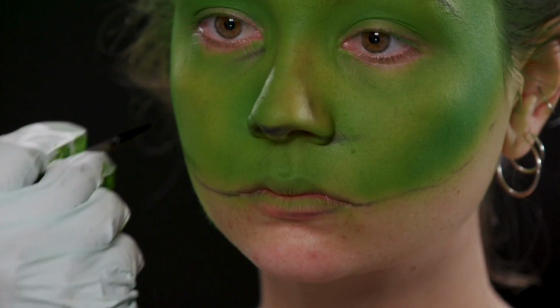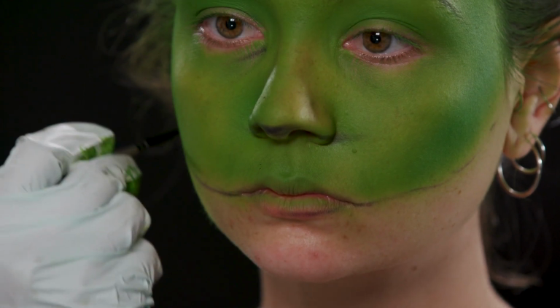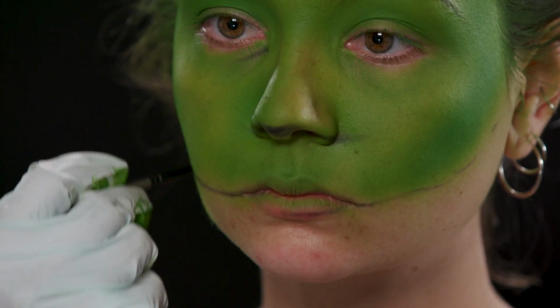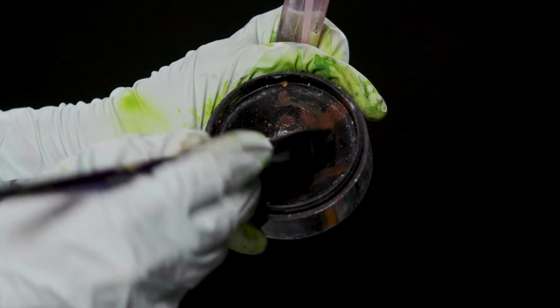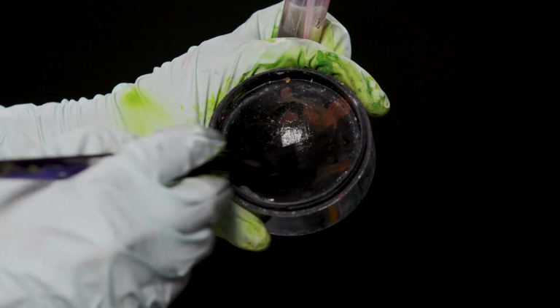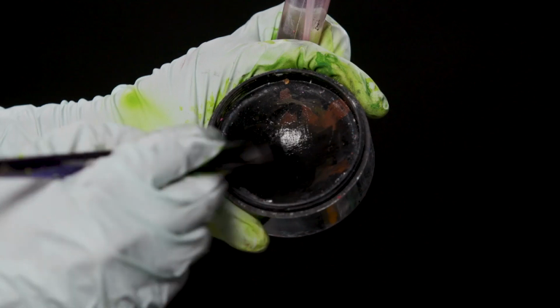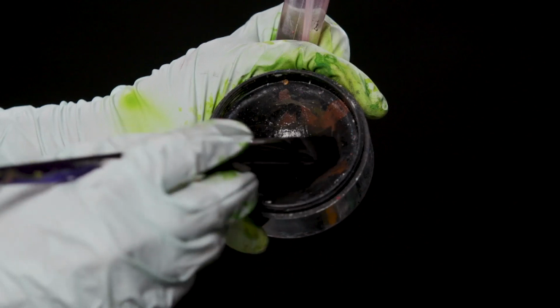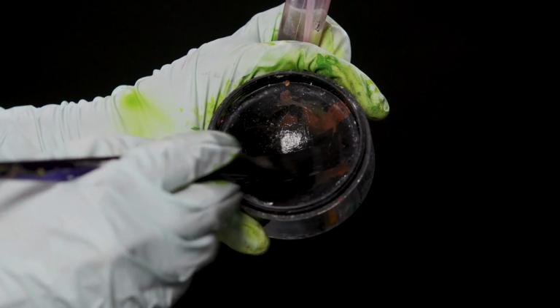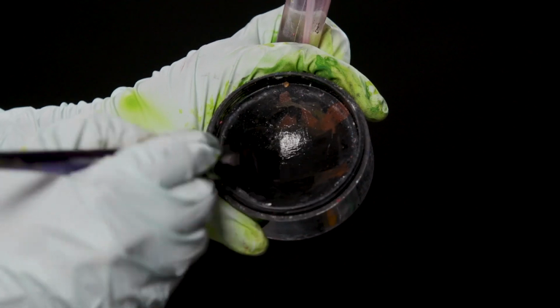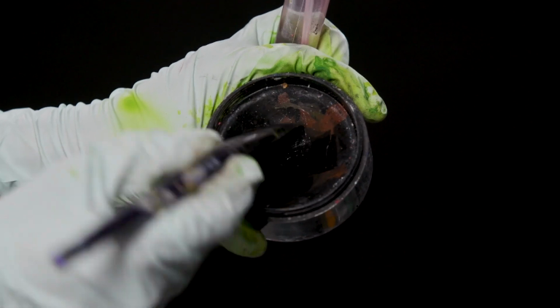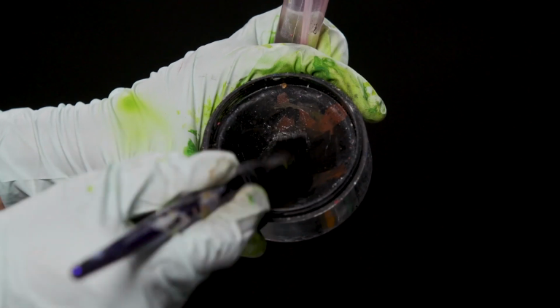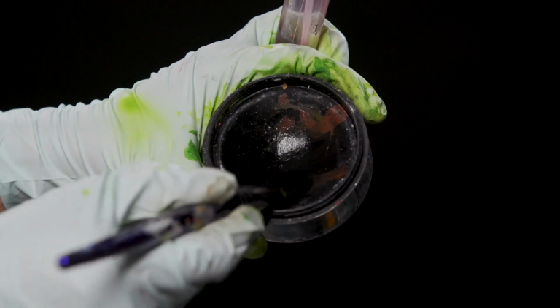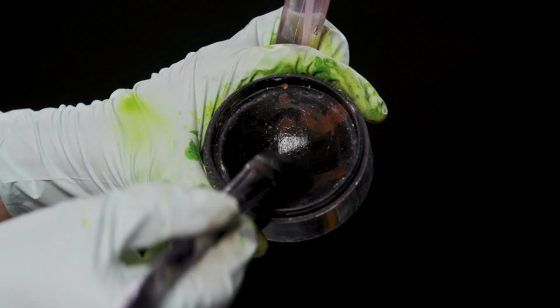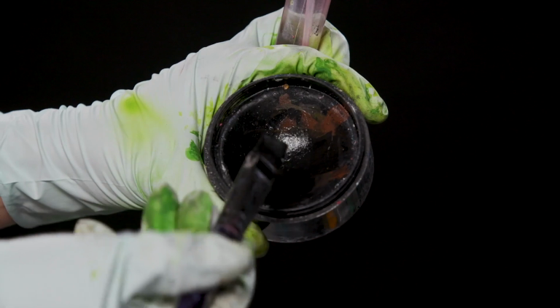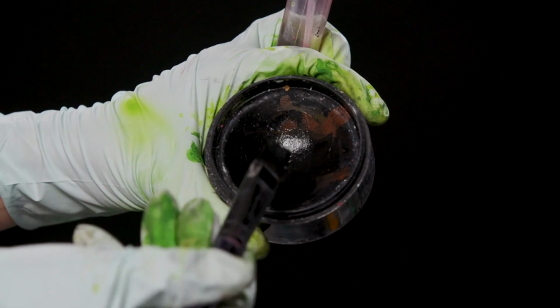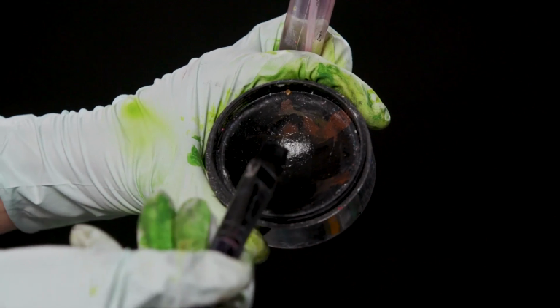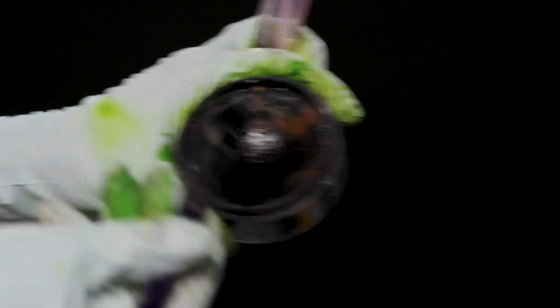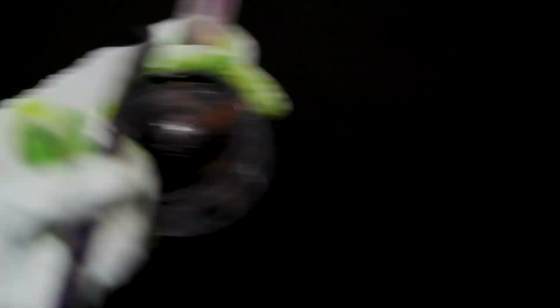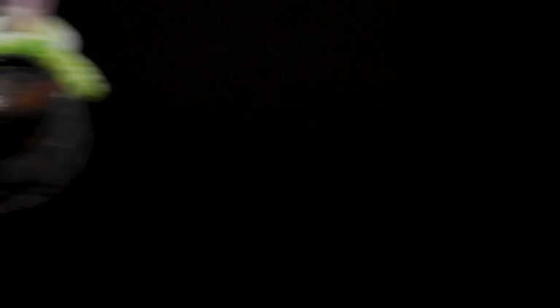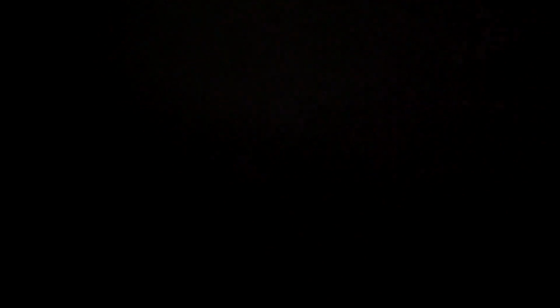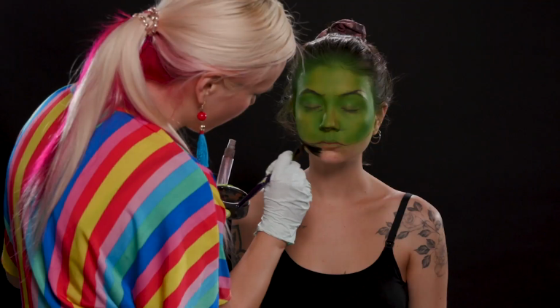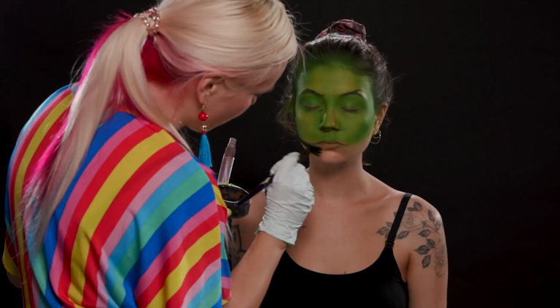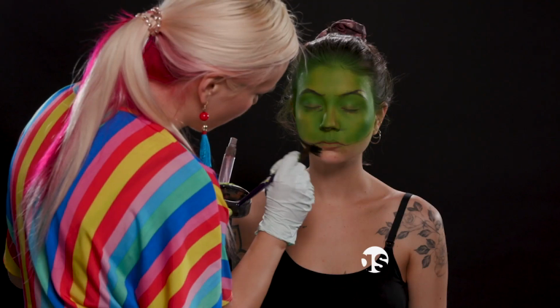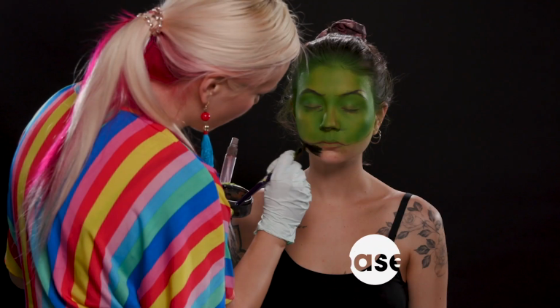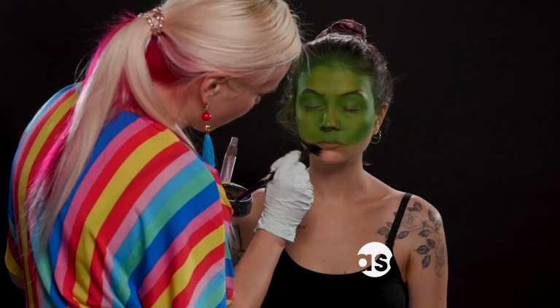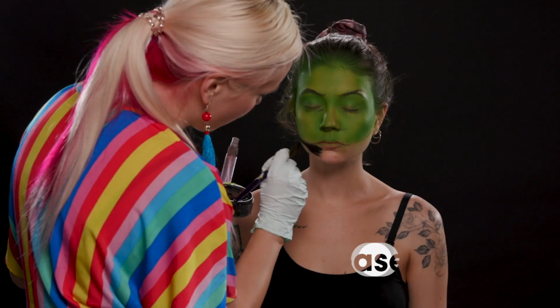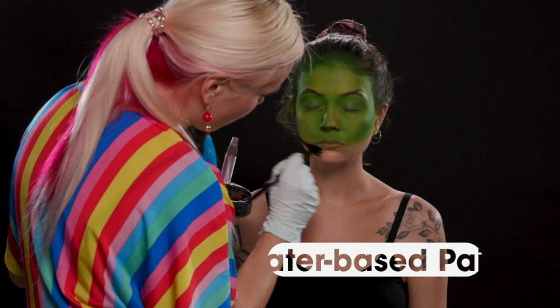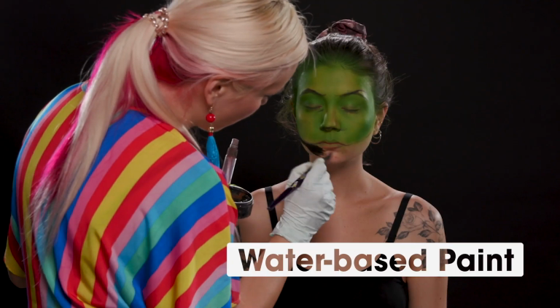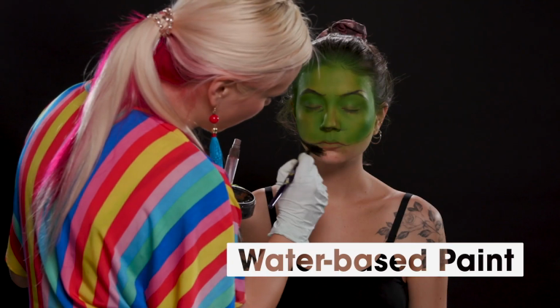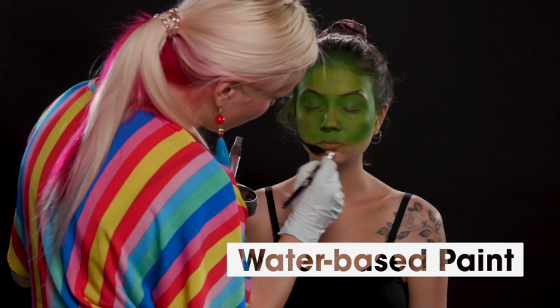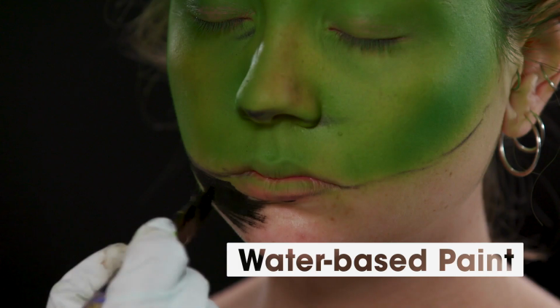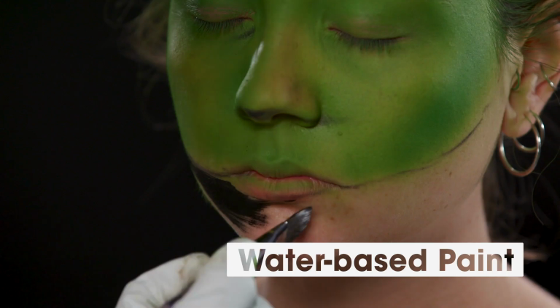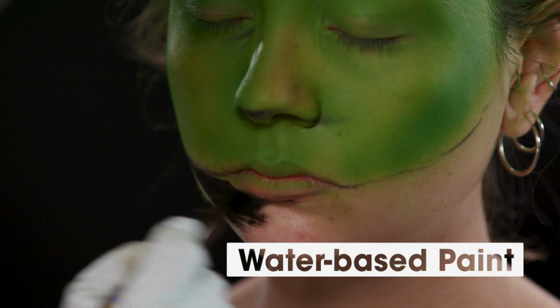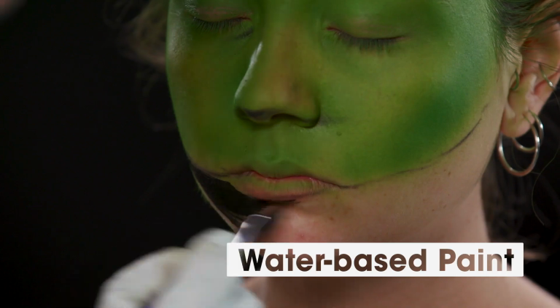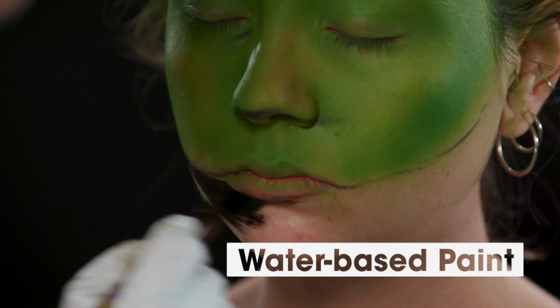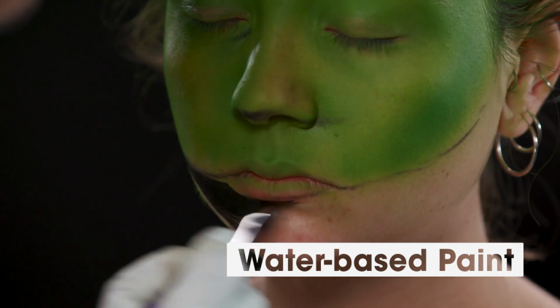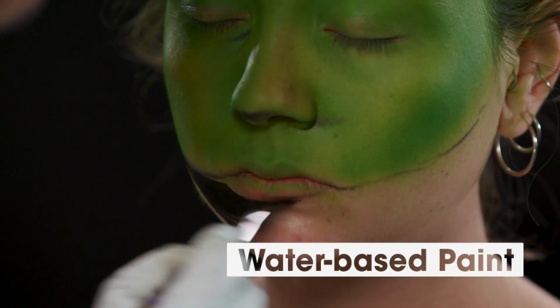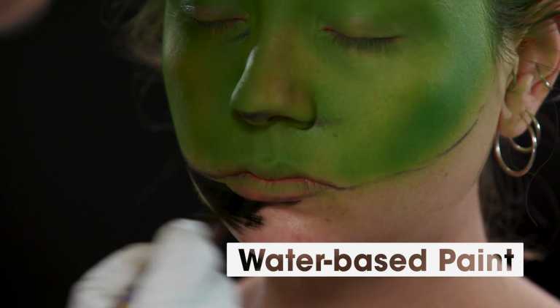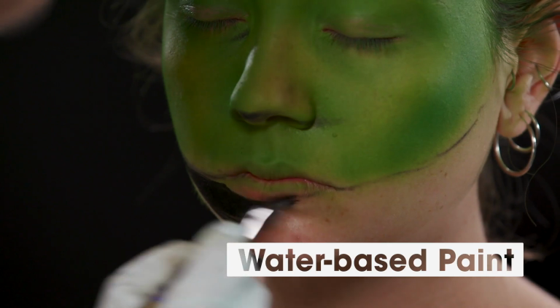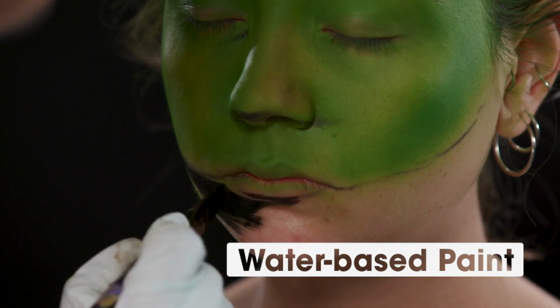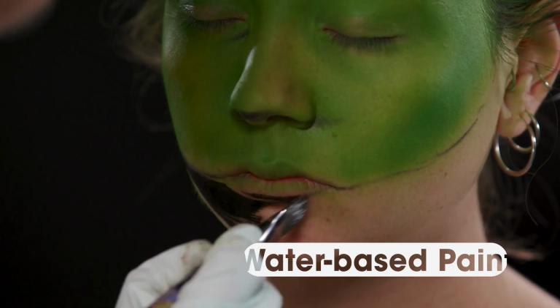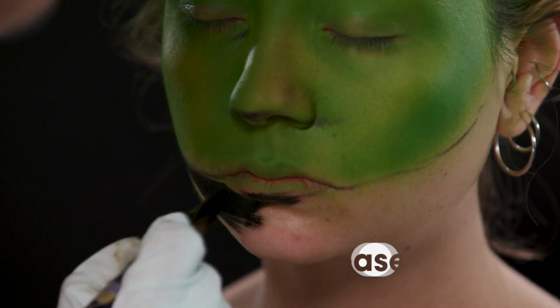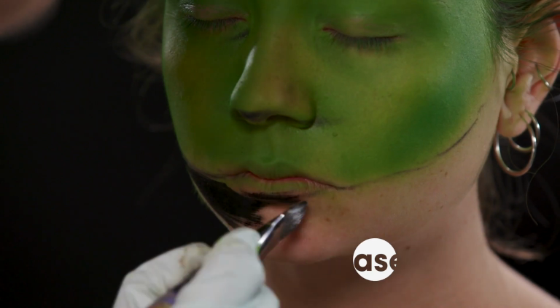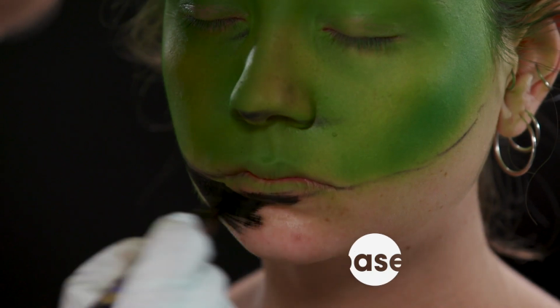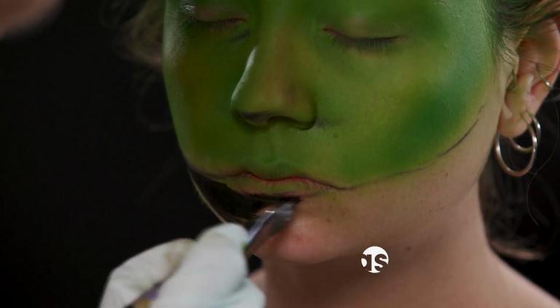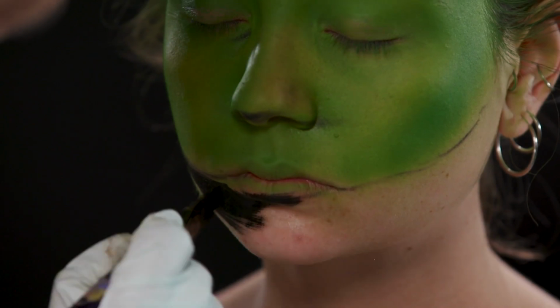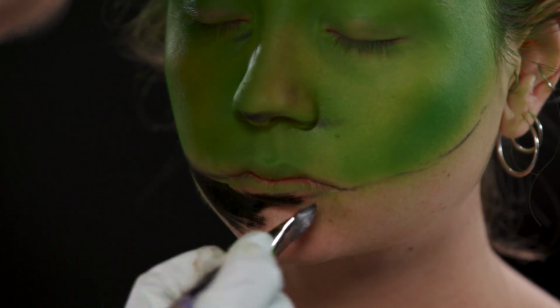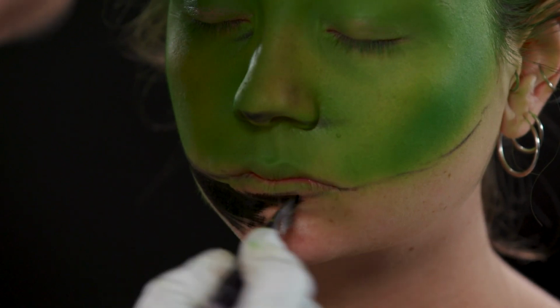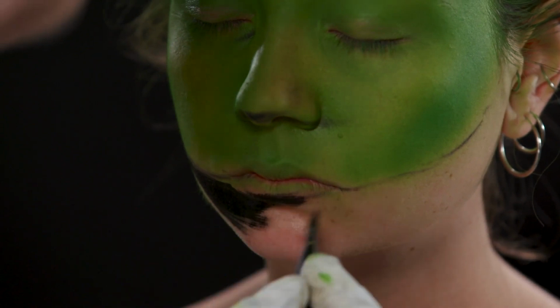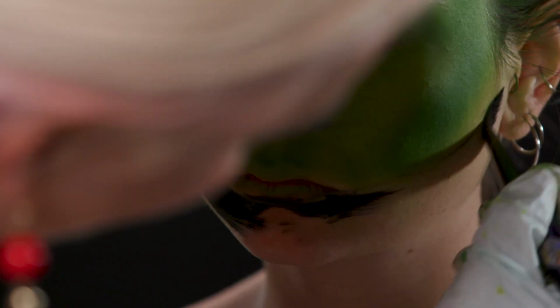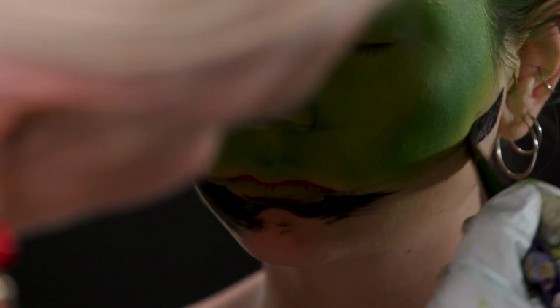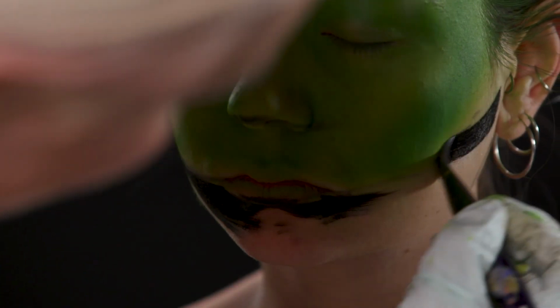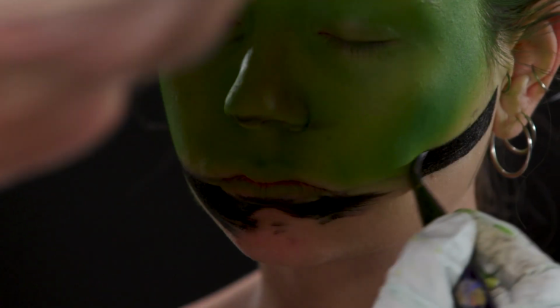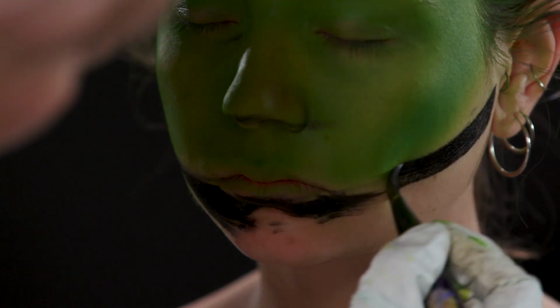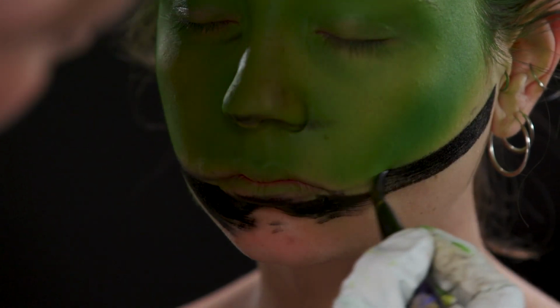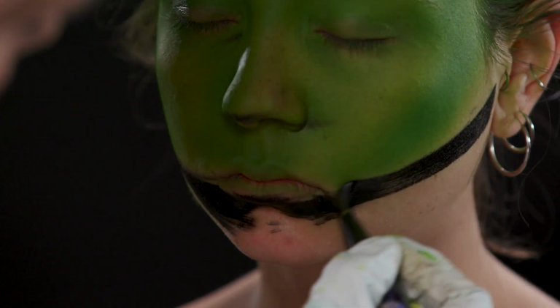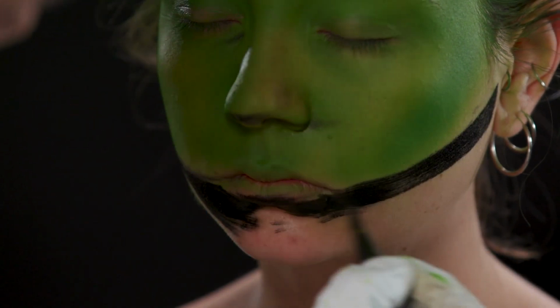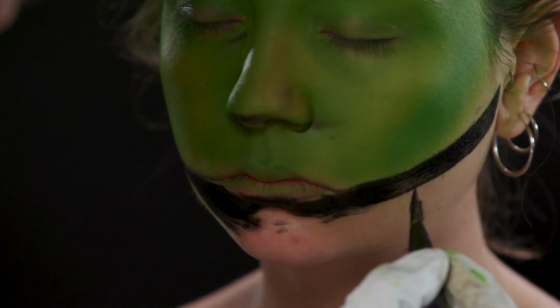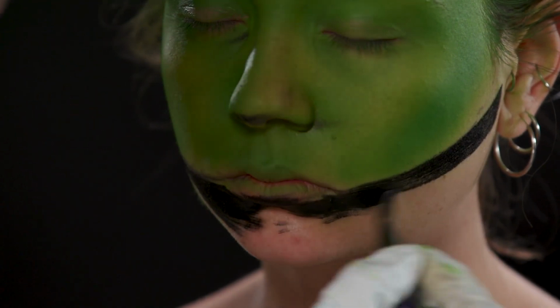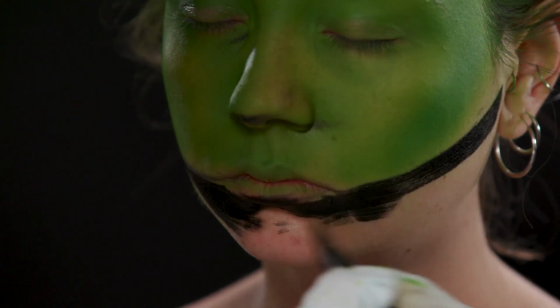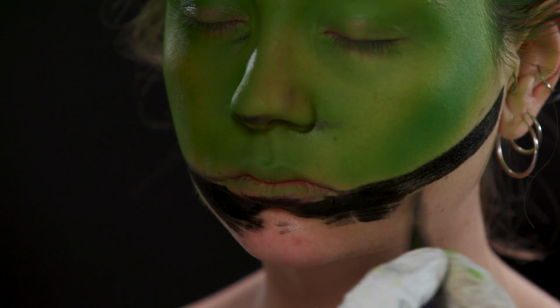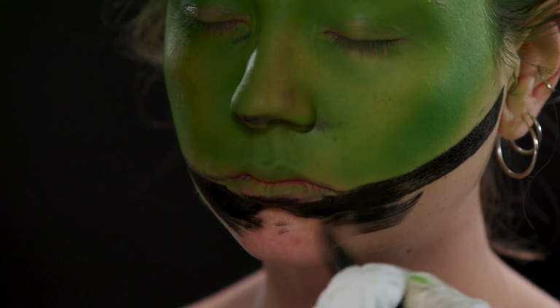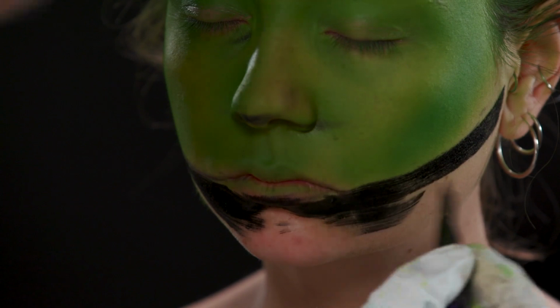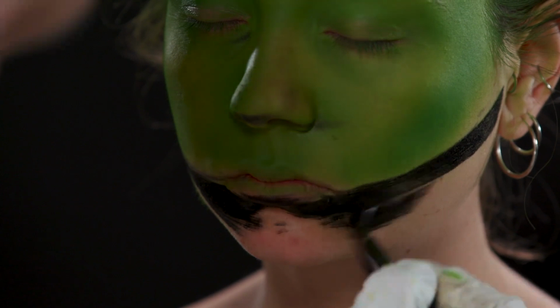Because this is a makeup illusion, I'm shortening out the model's face to look like the round face of Yoda.